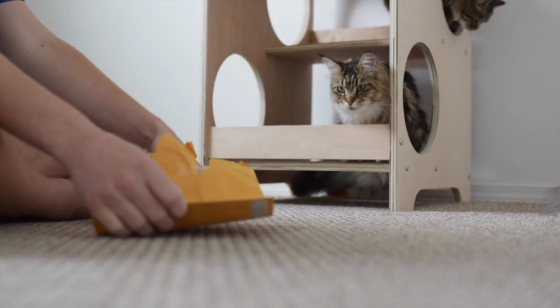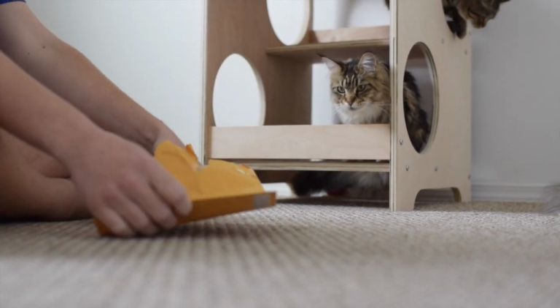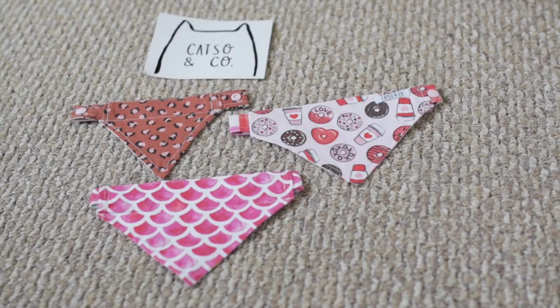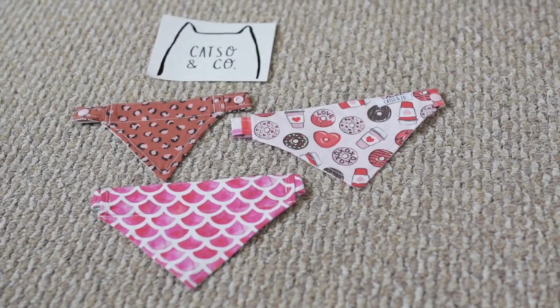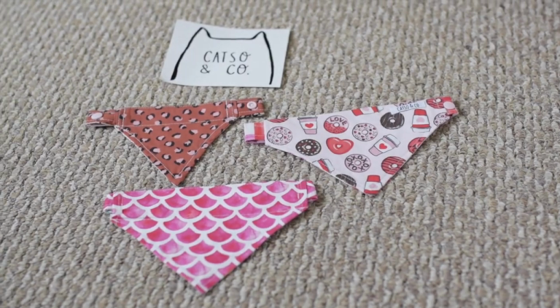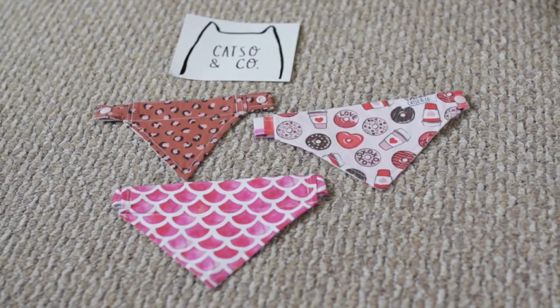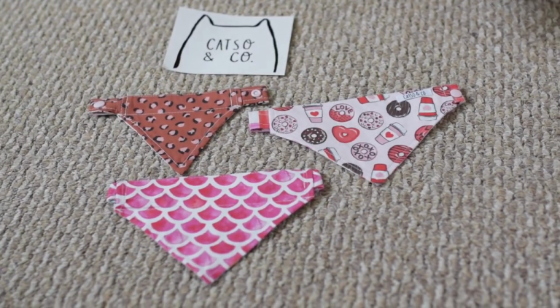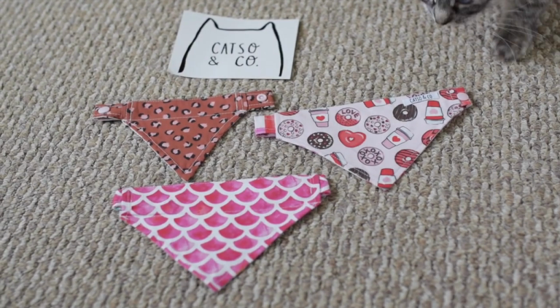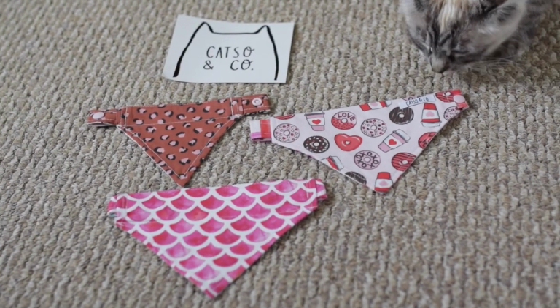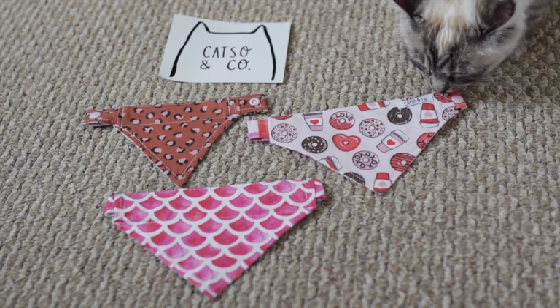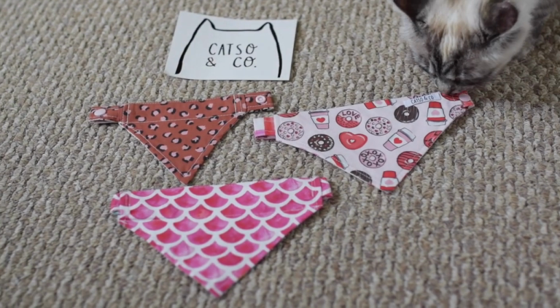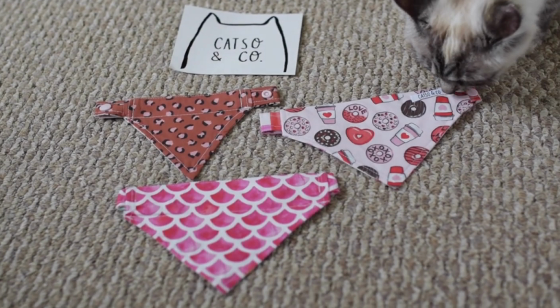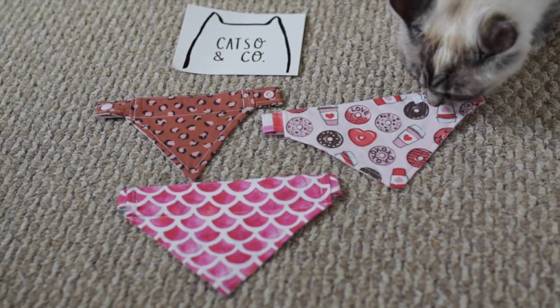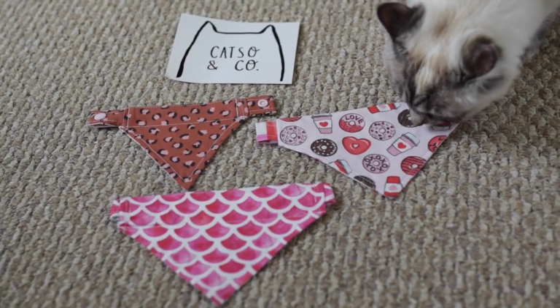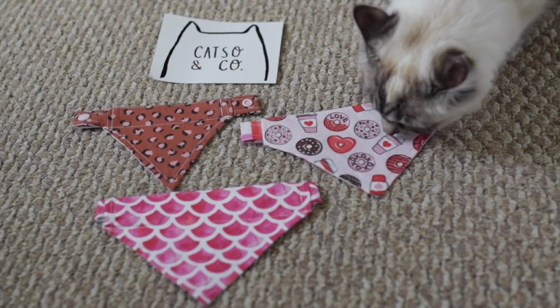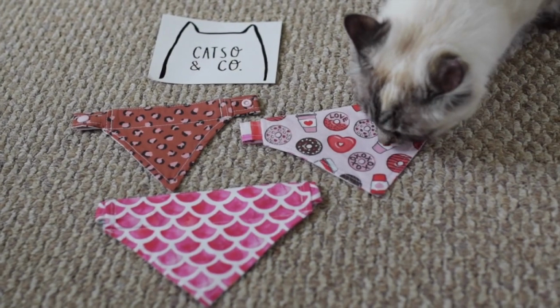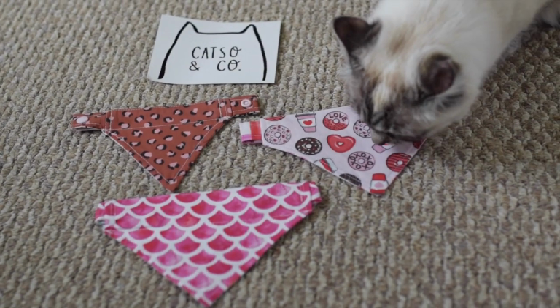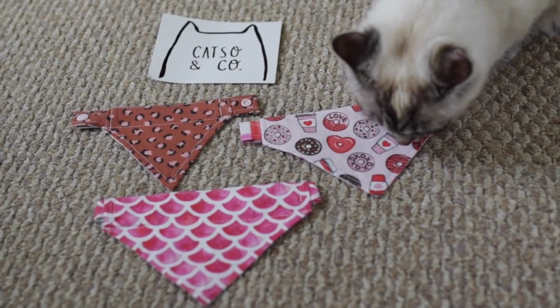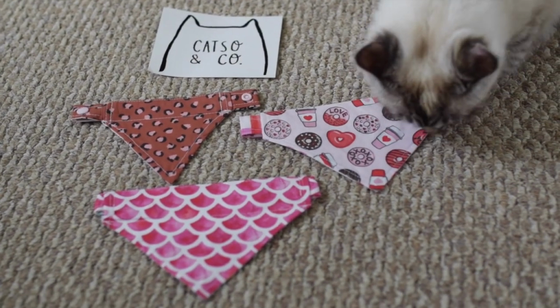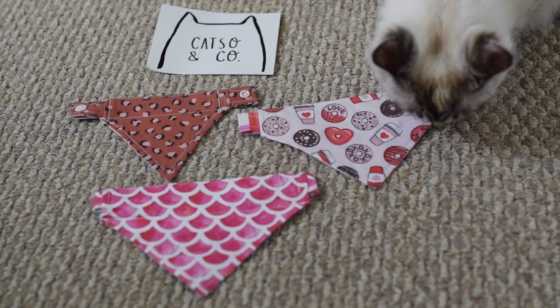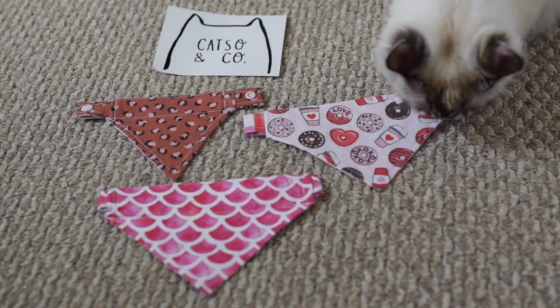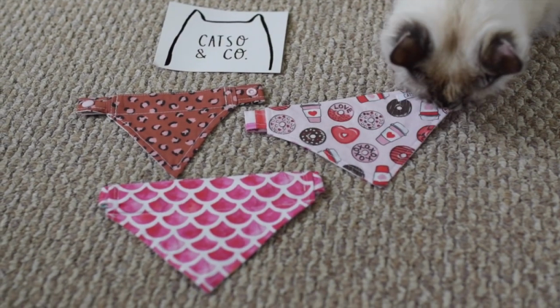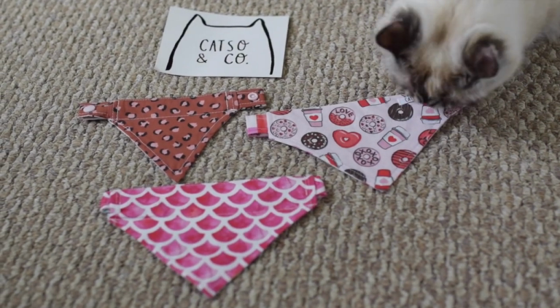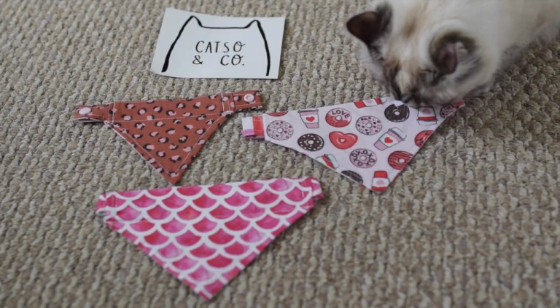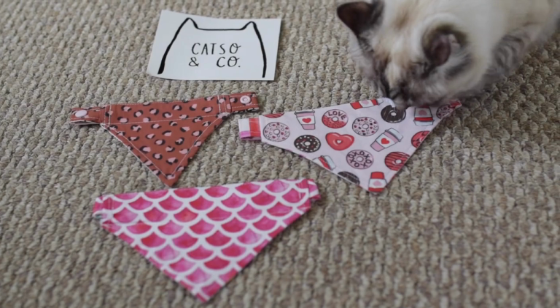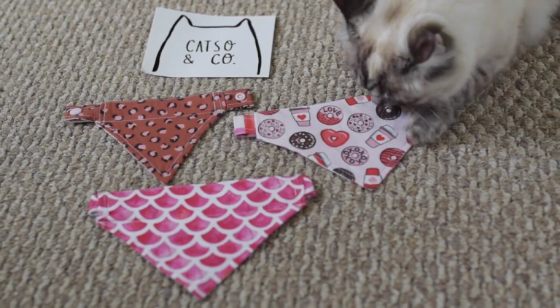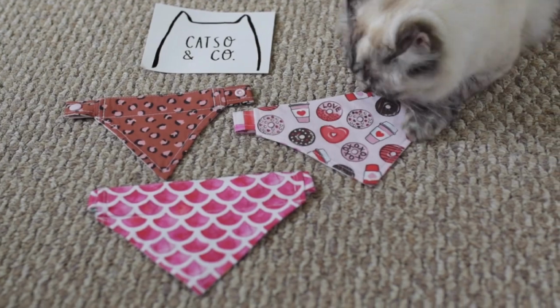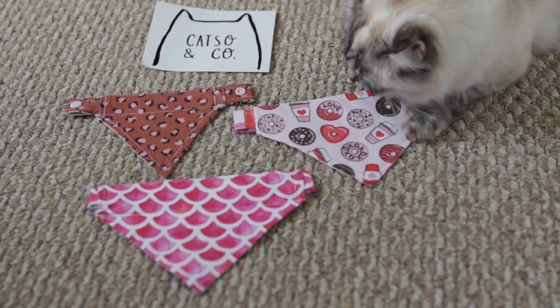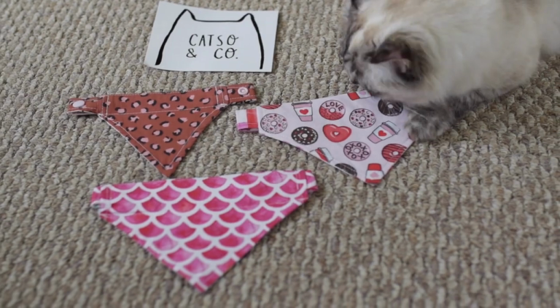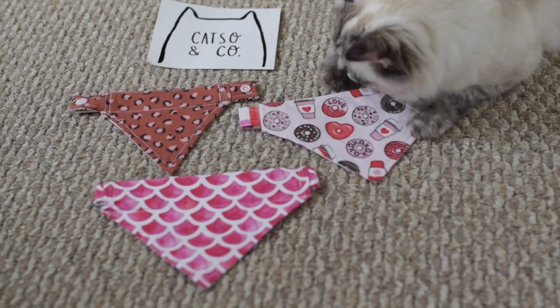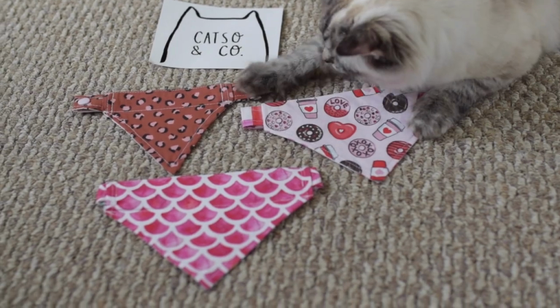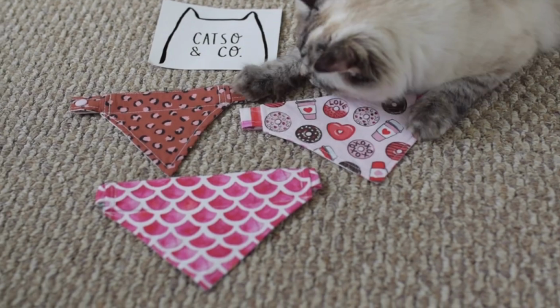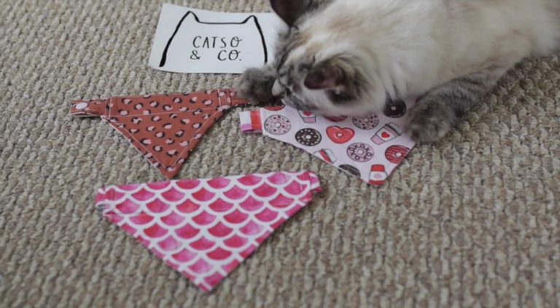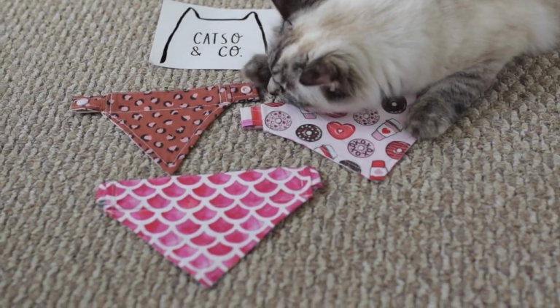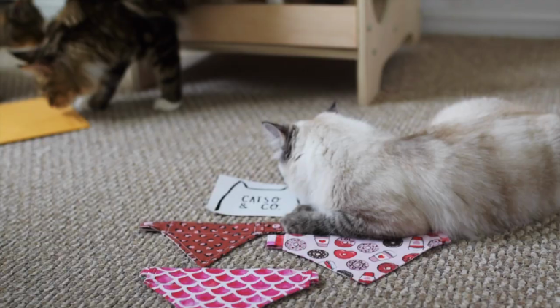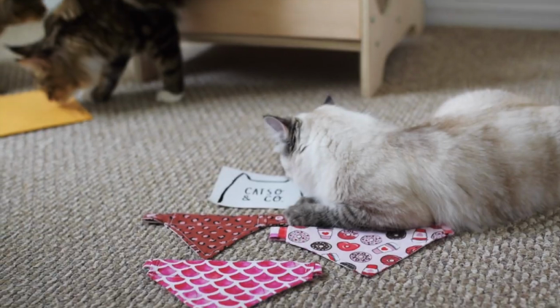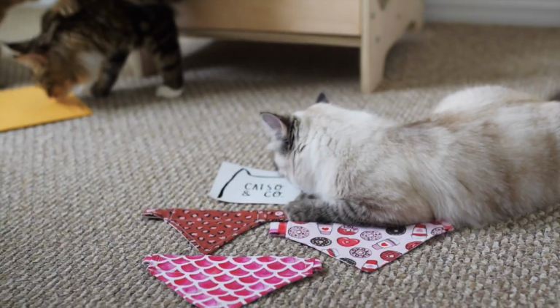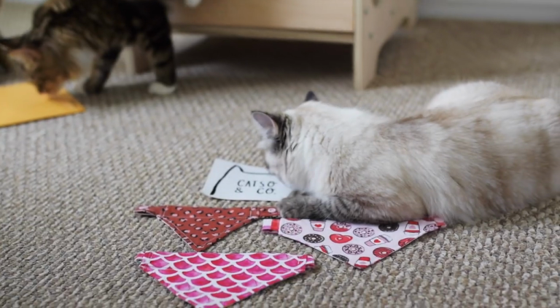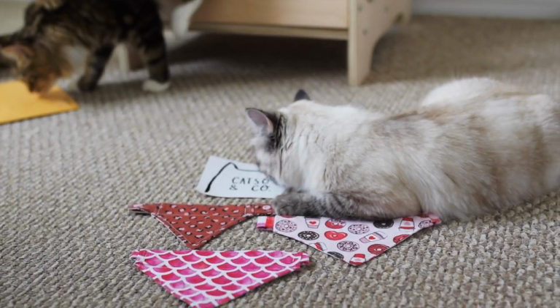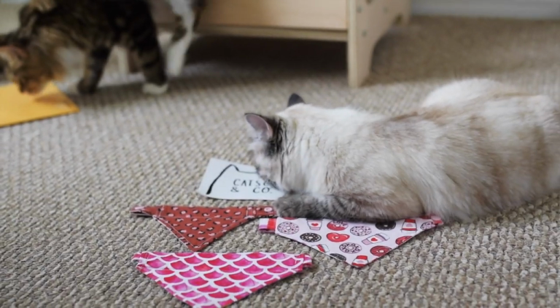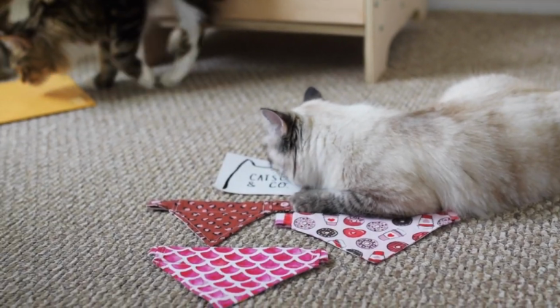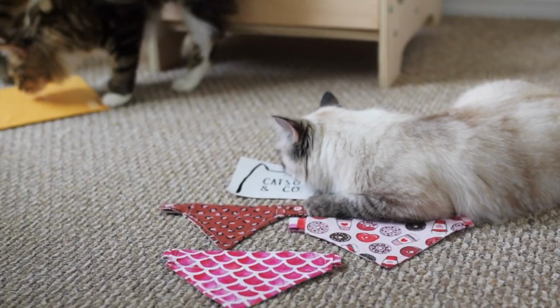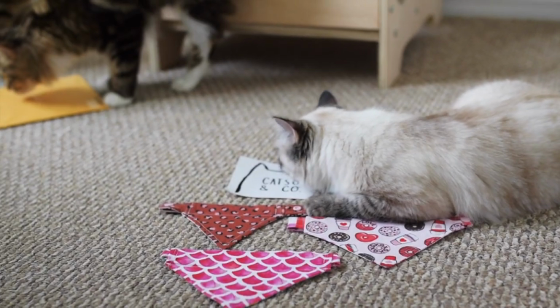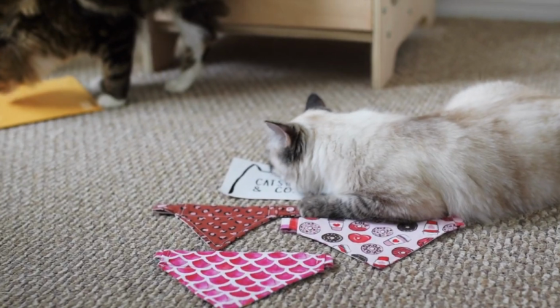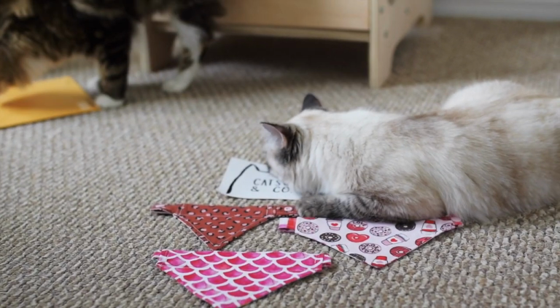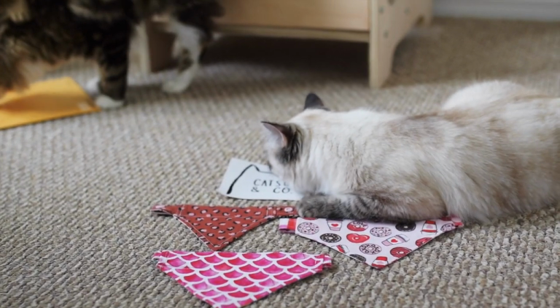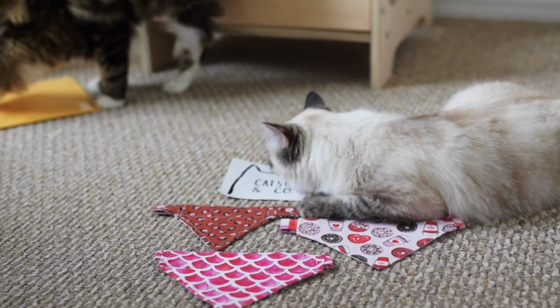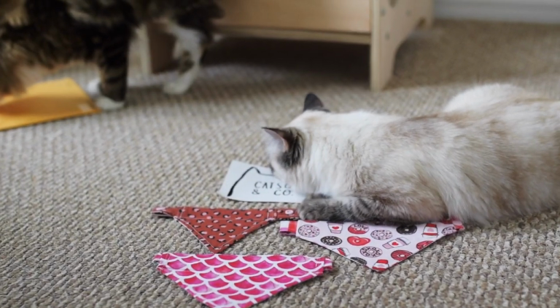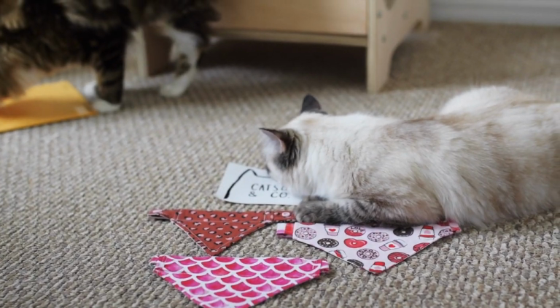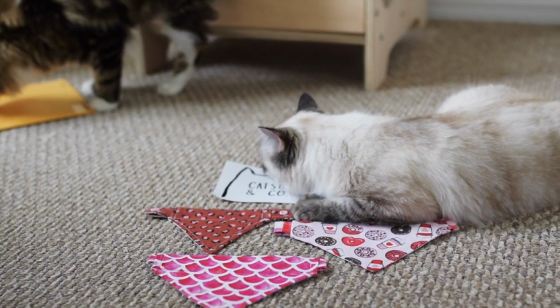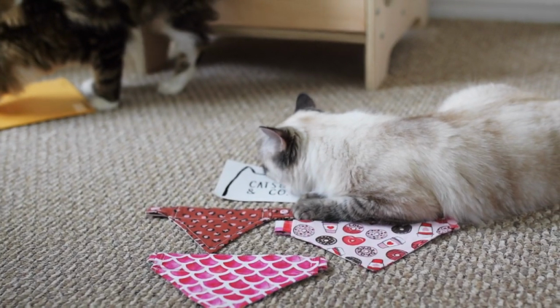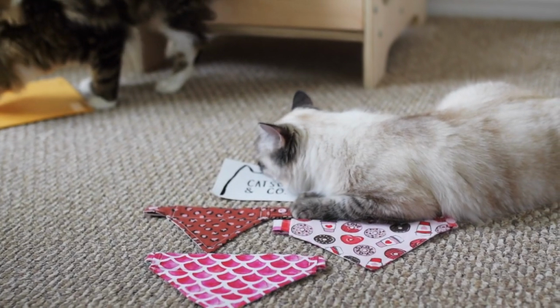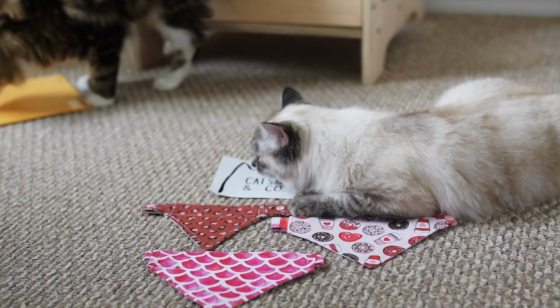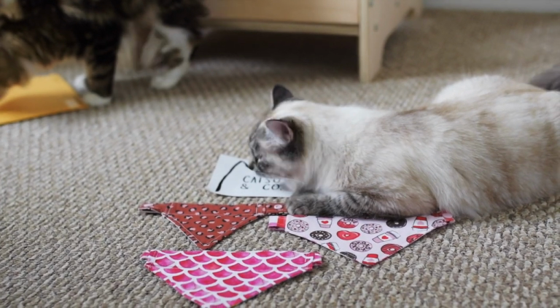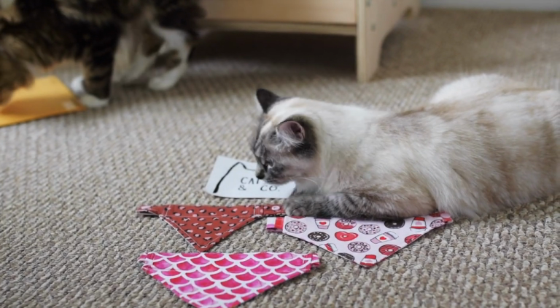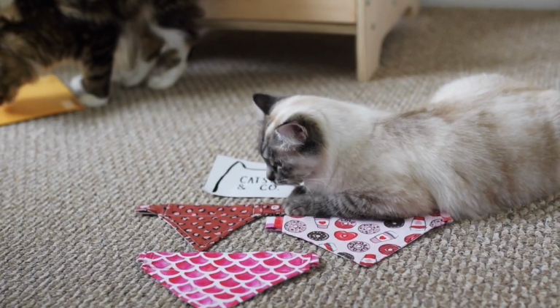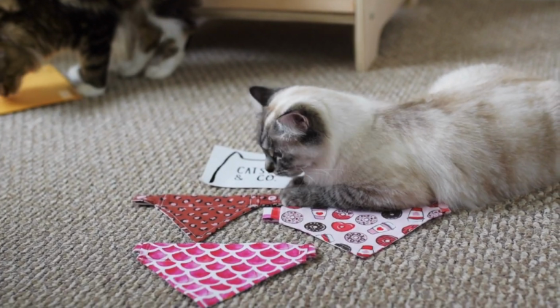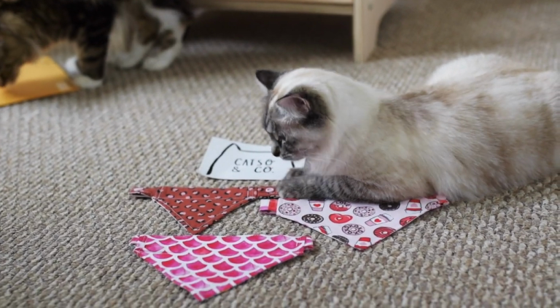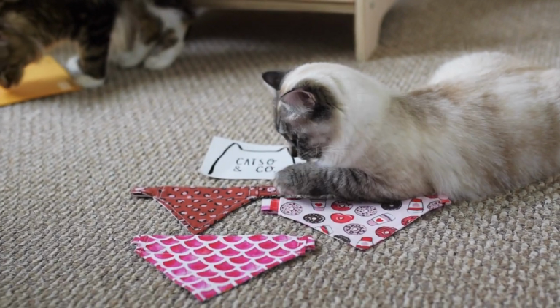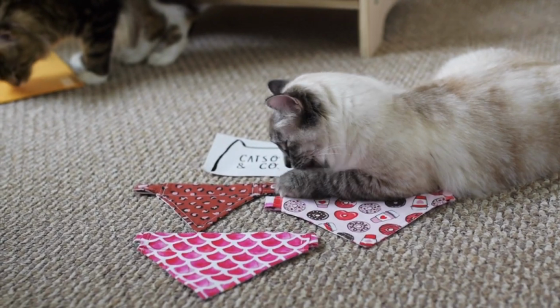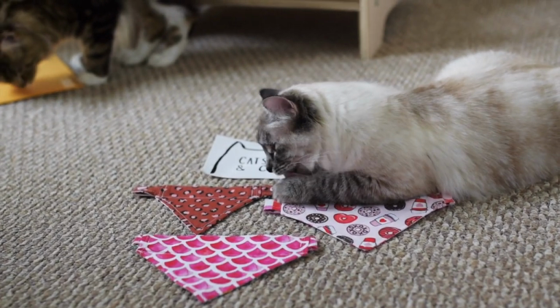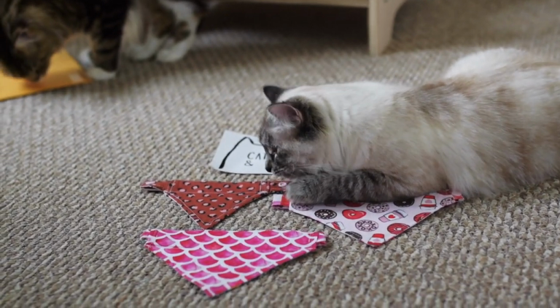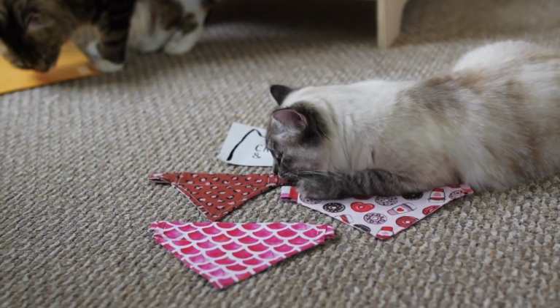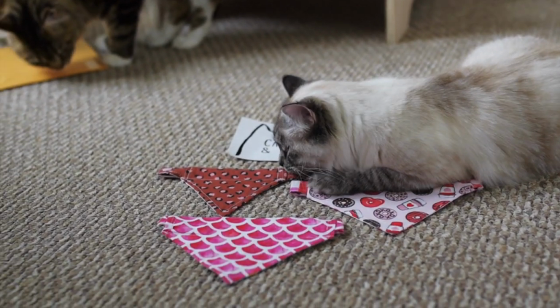Here's what we got. We got three bandanas, one for each cat. These are seriously so cute and we're going to try them on right now.